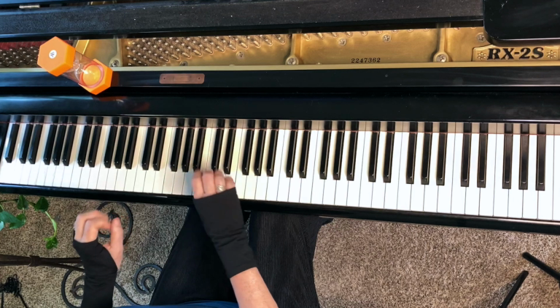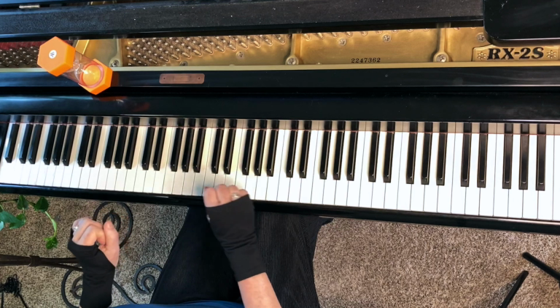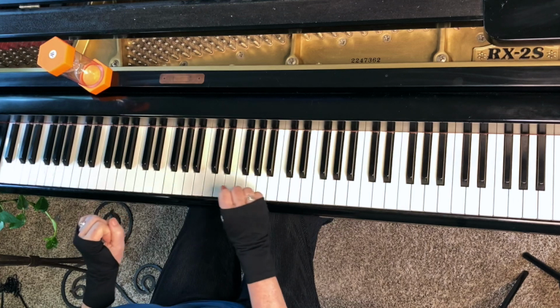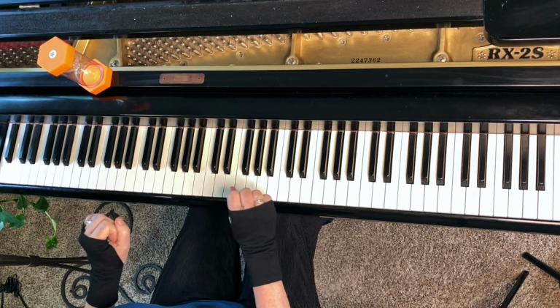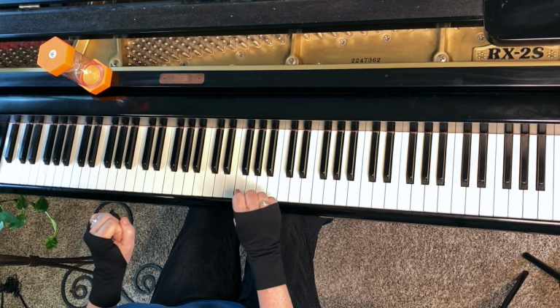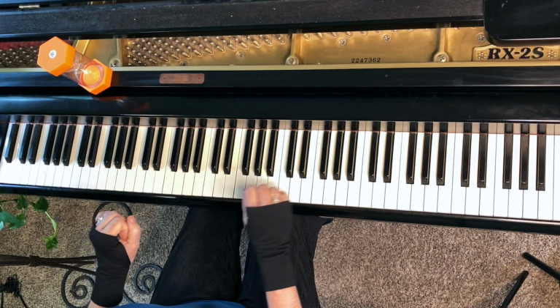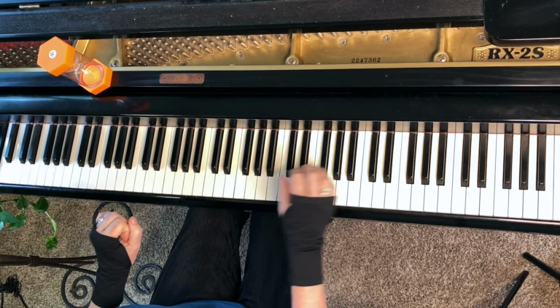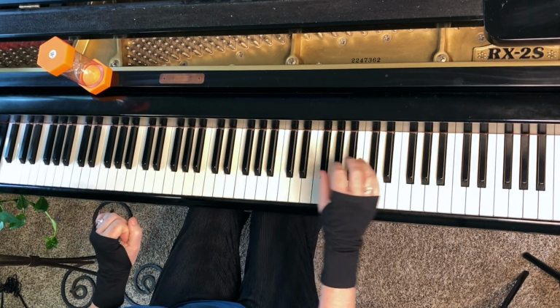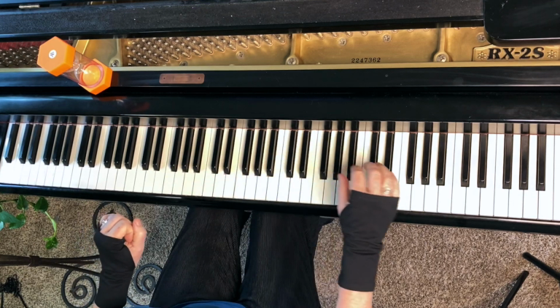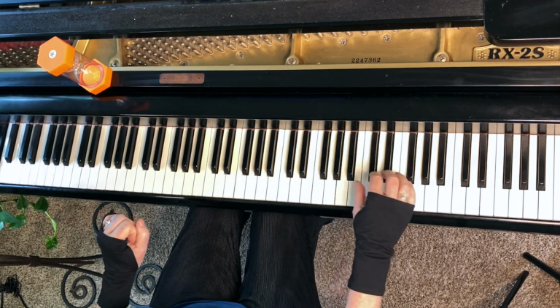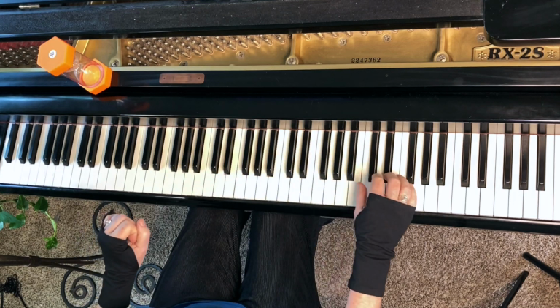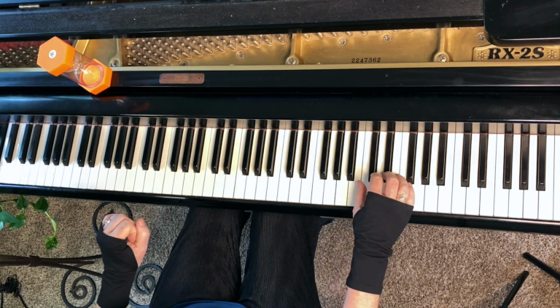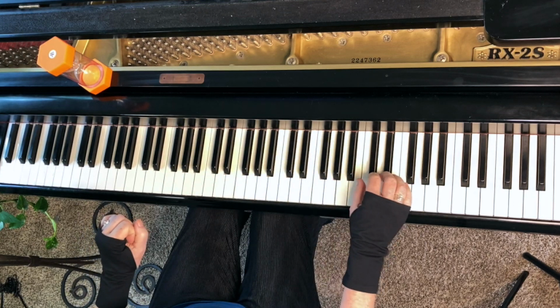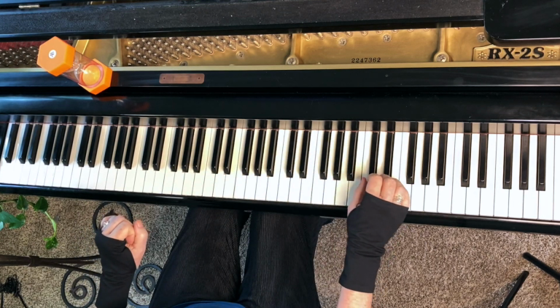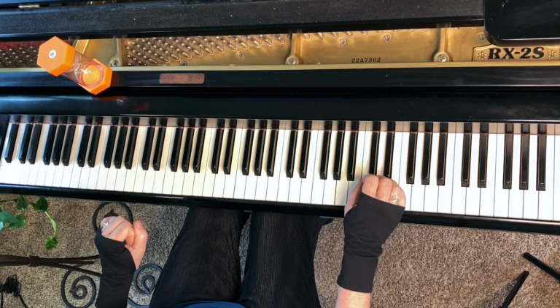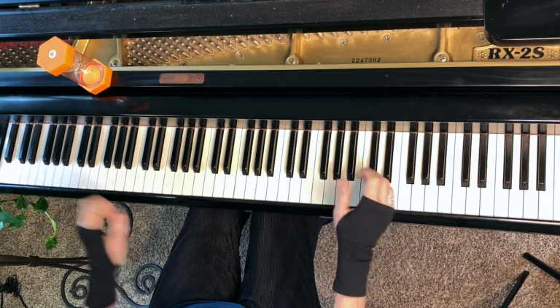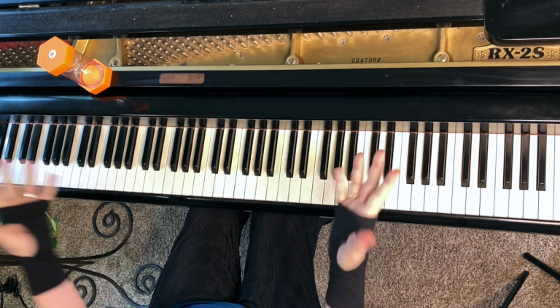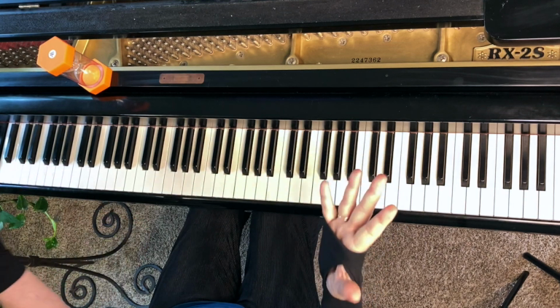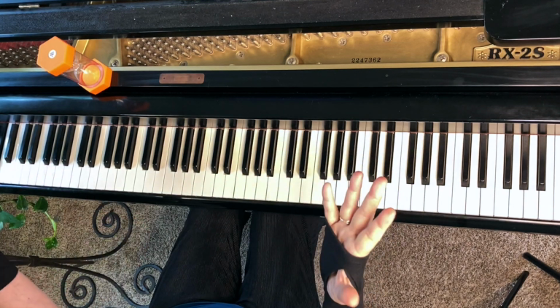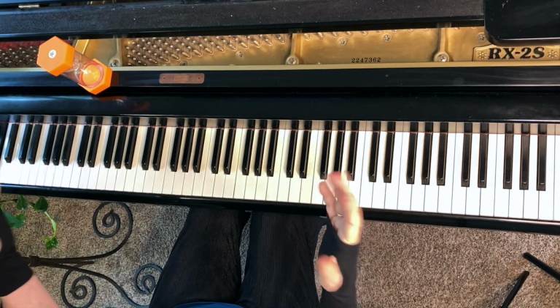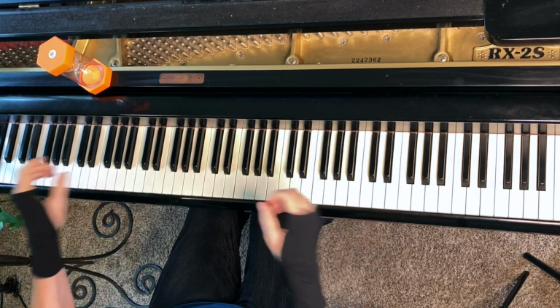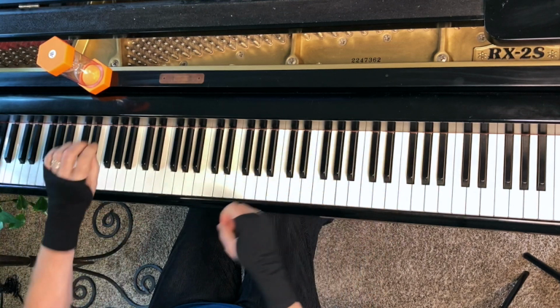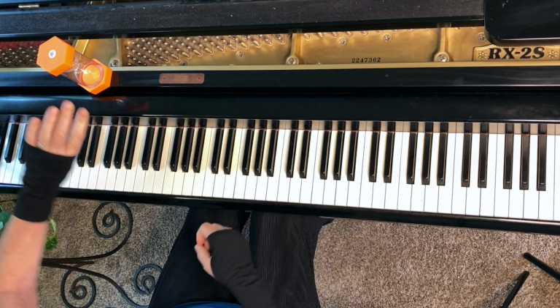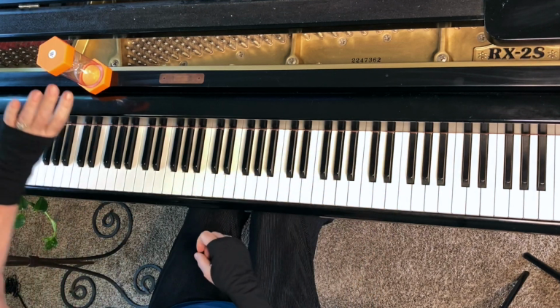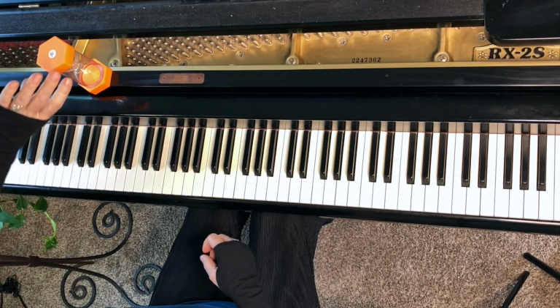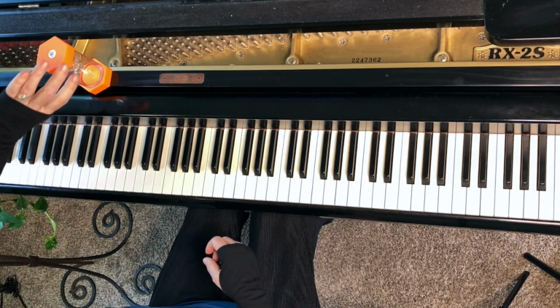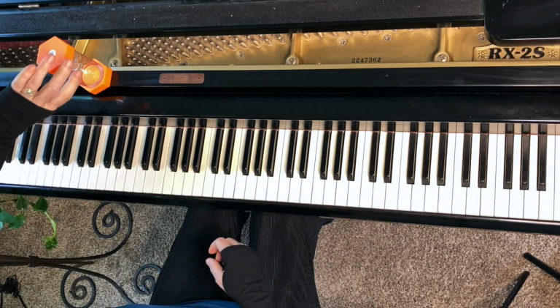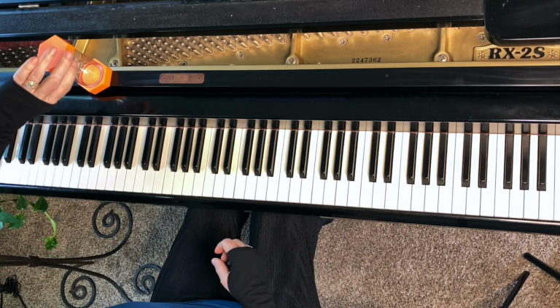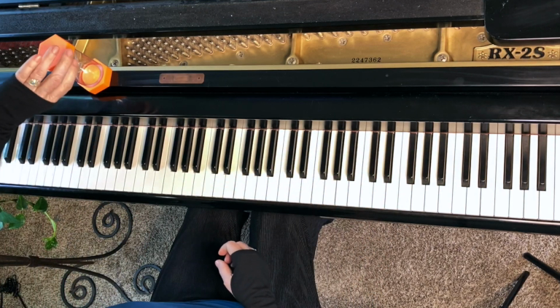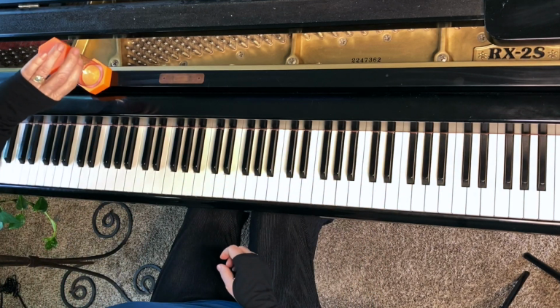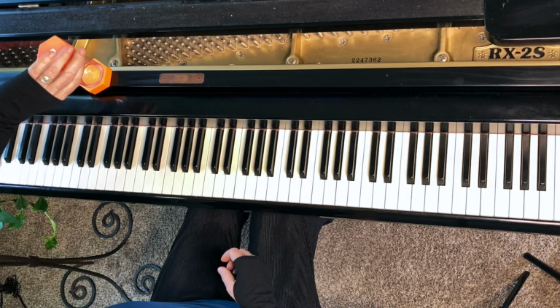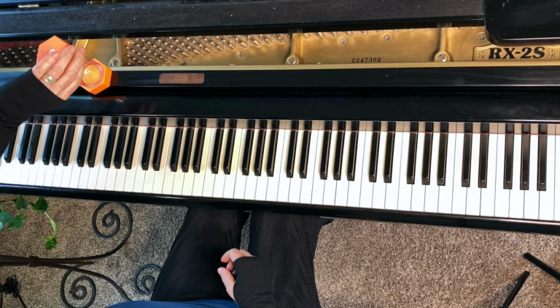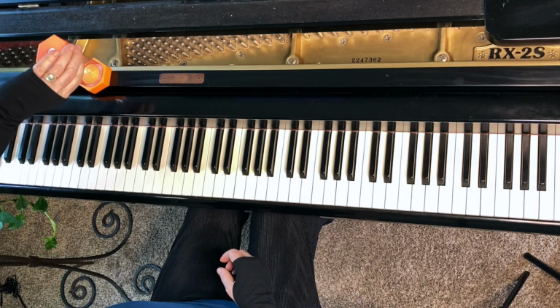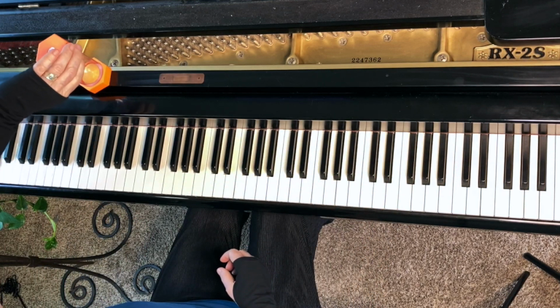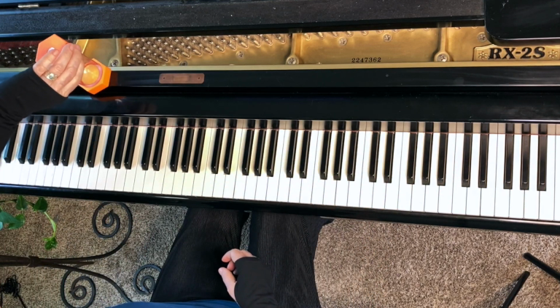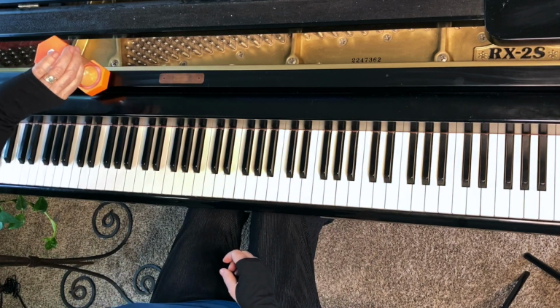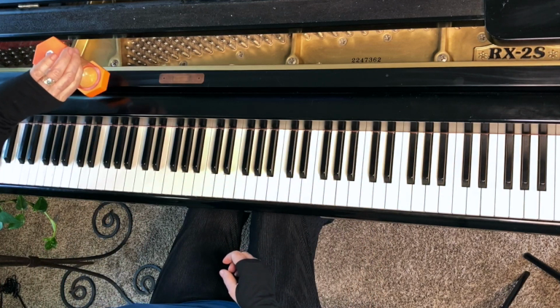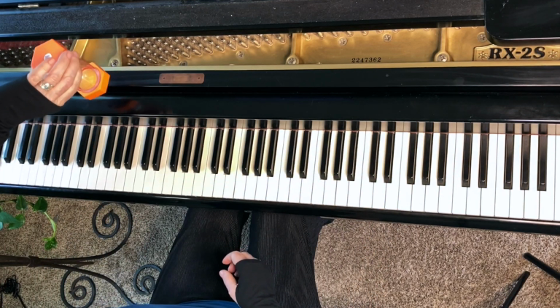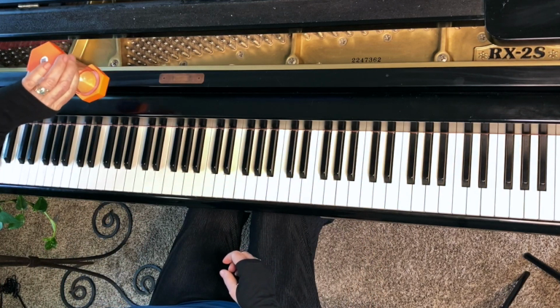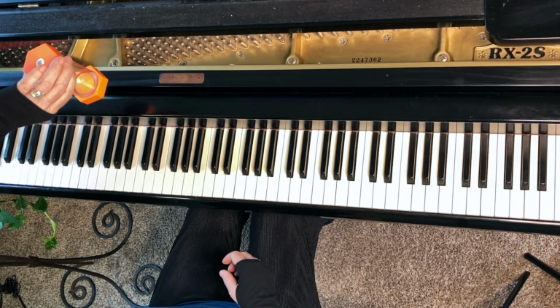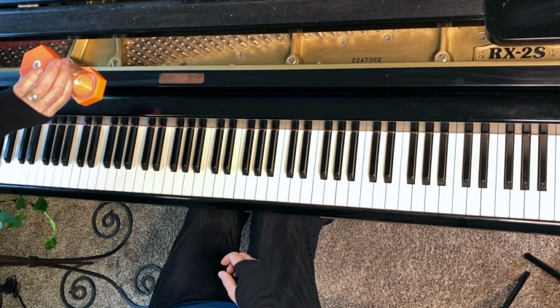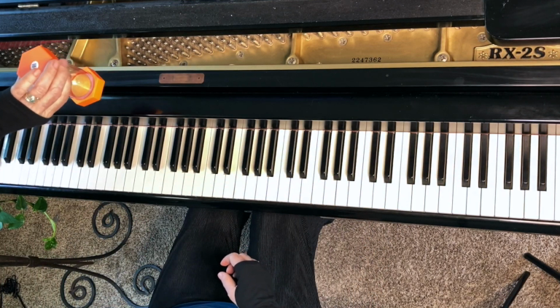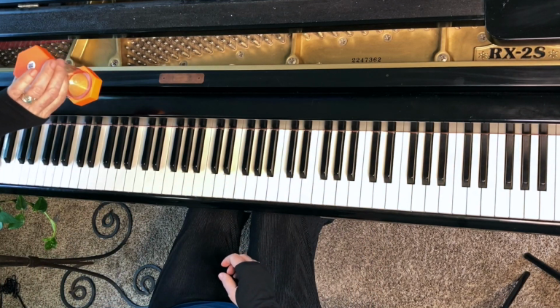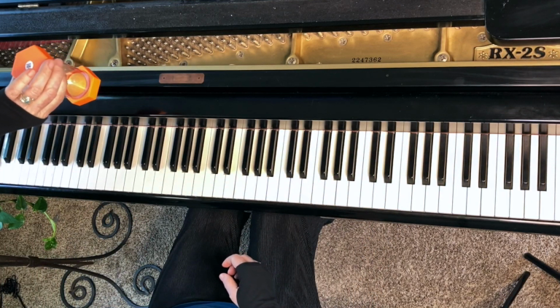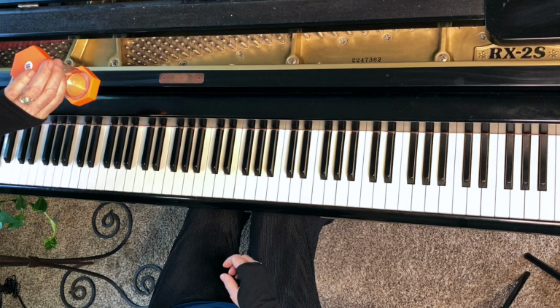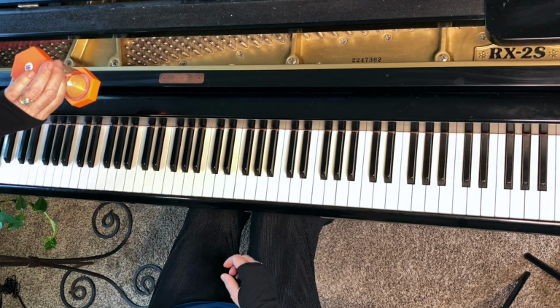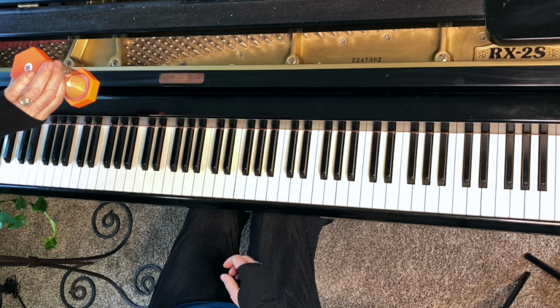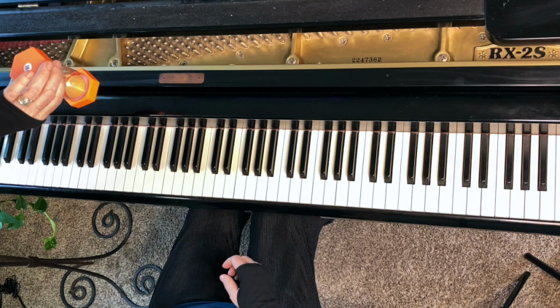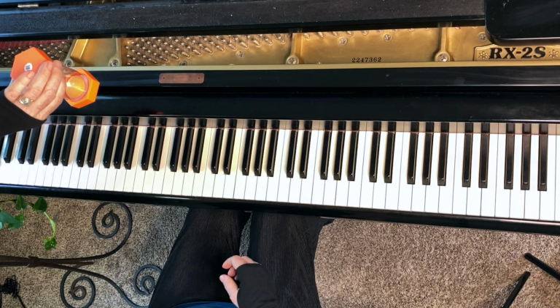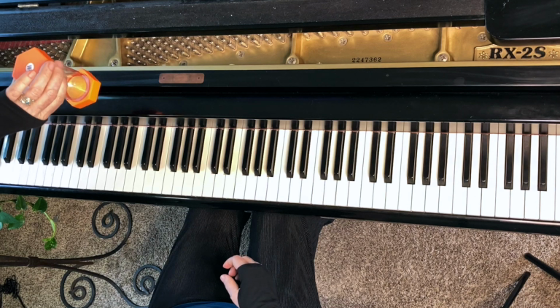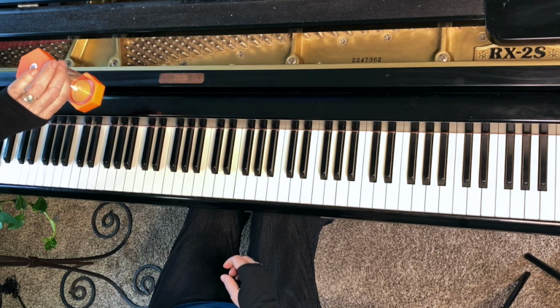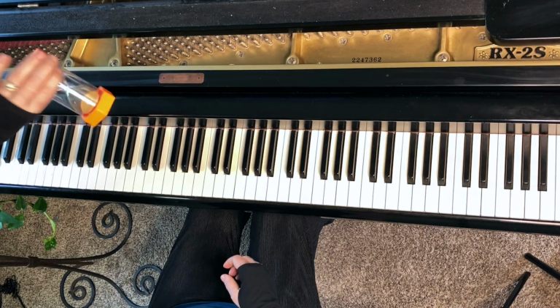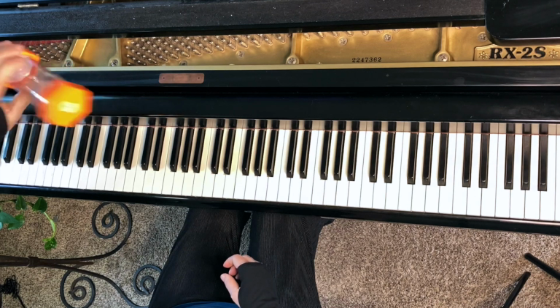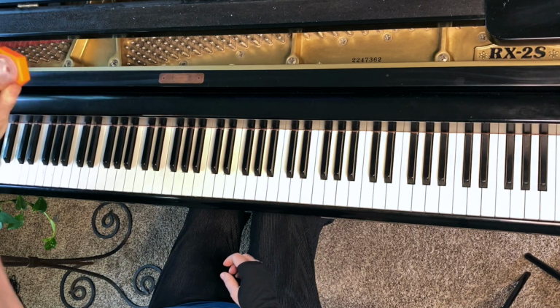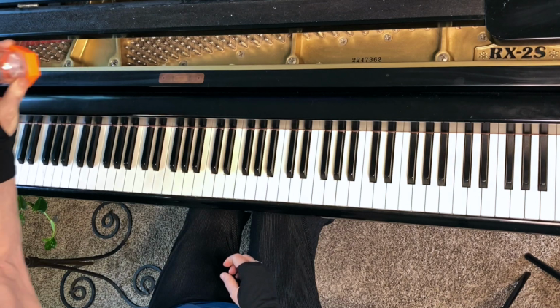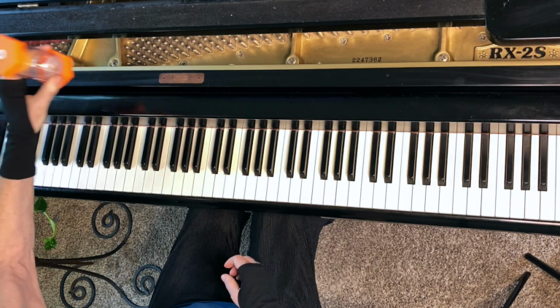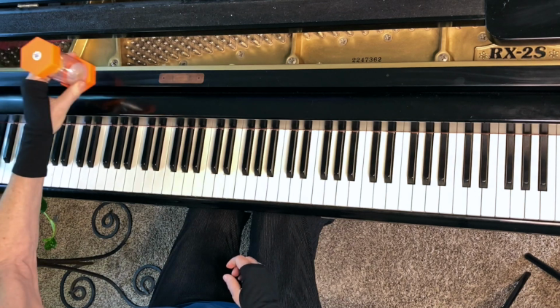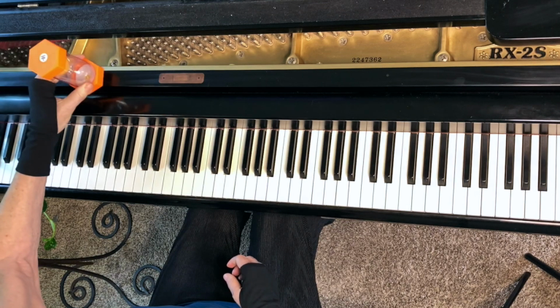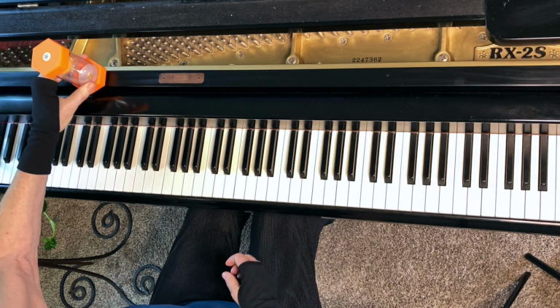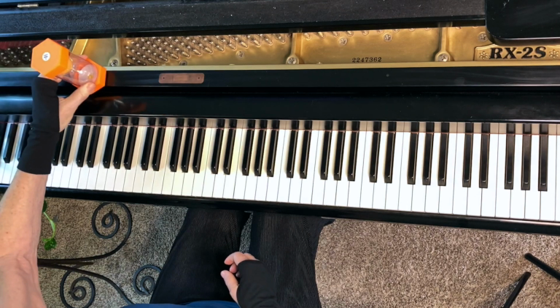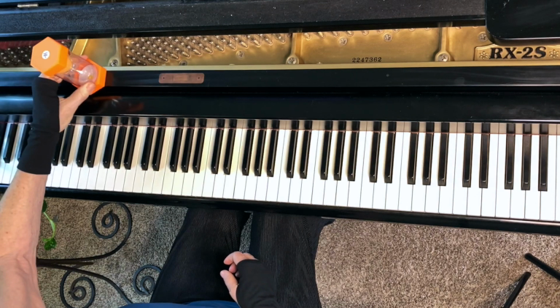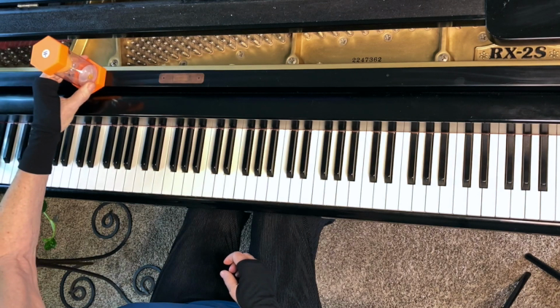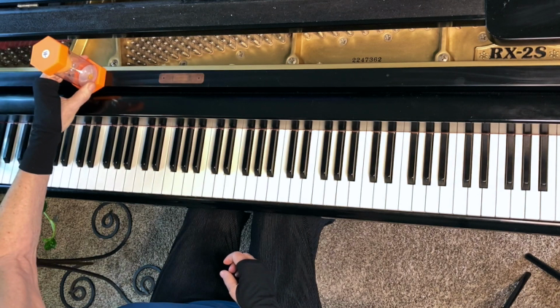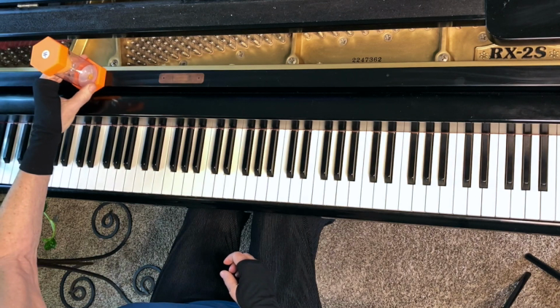Use a different octave than me. Let's try it. Three, two, one, go.